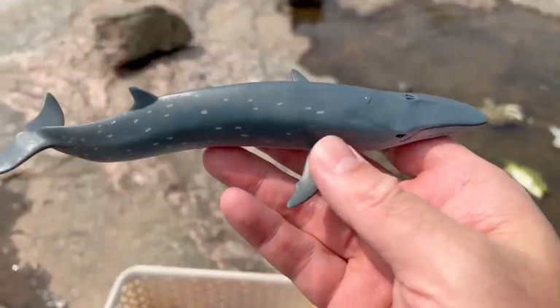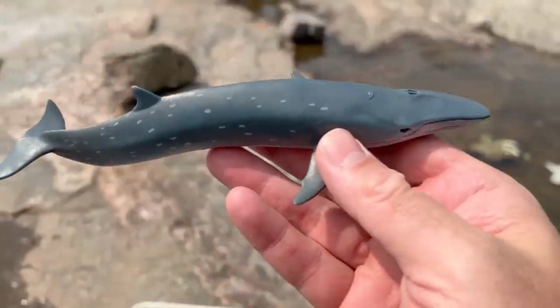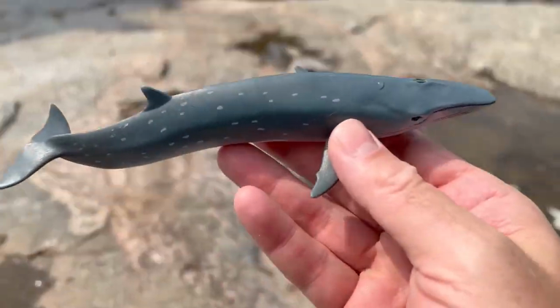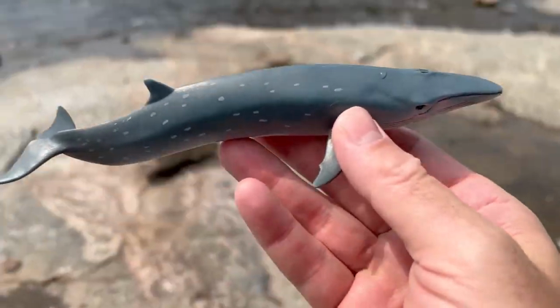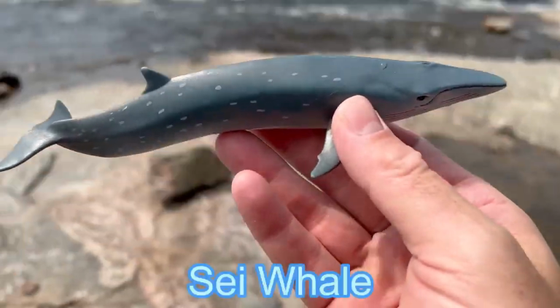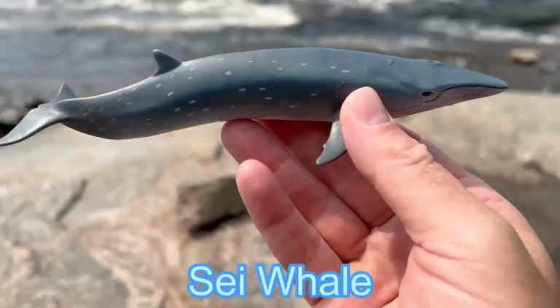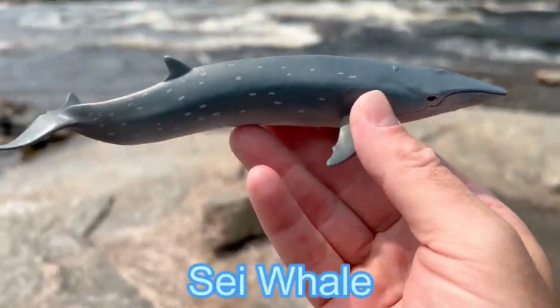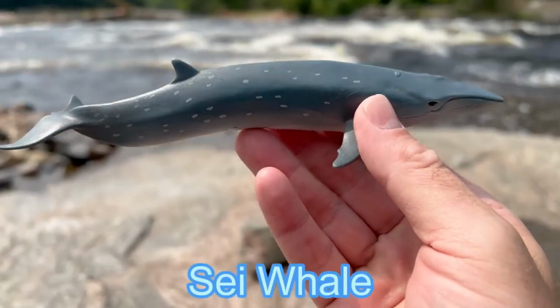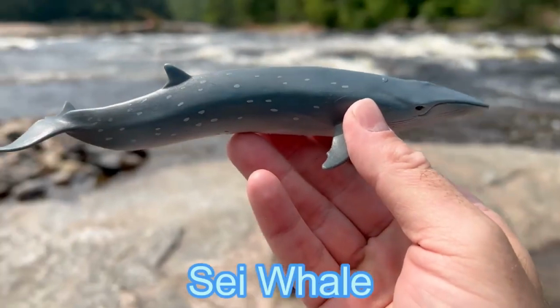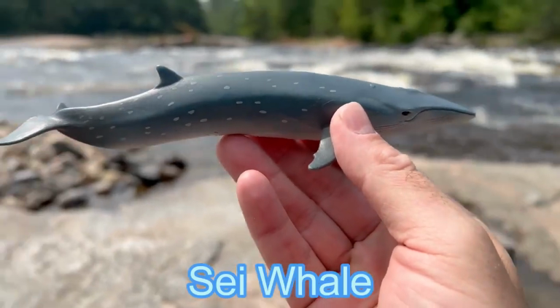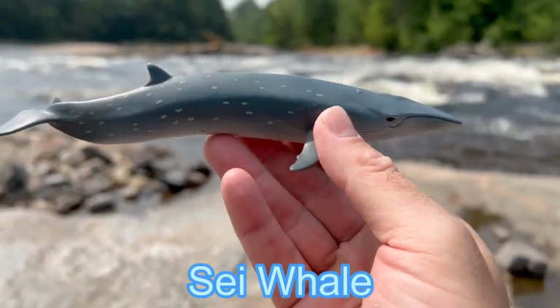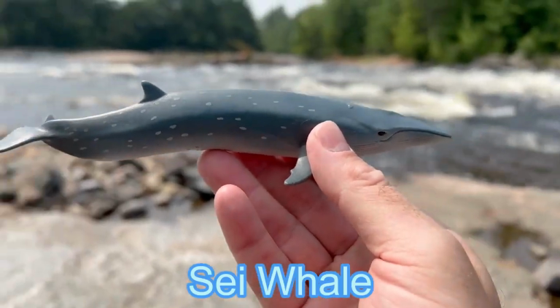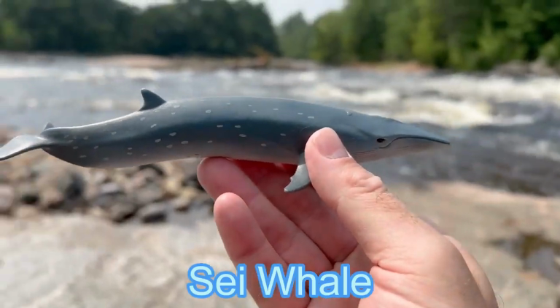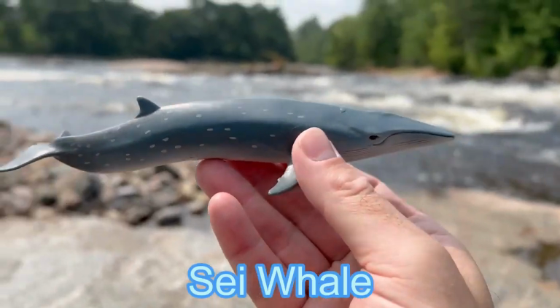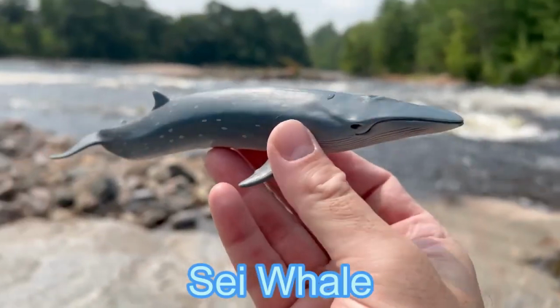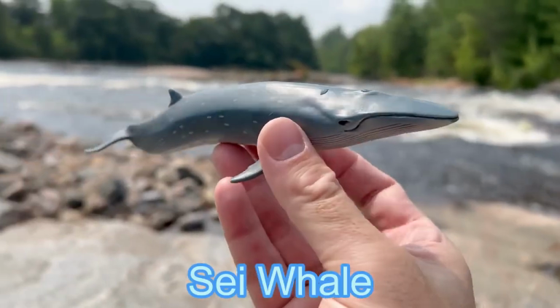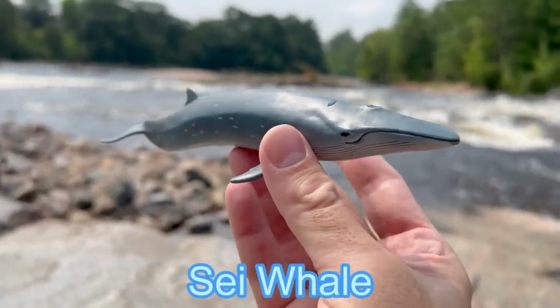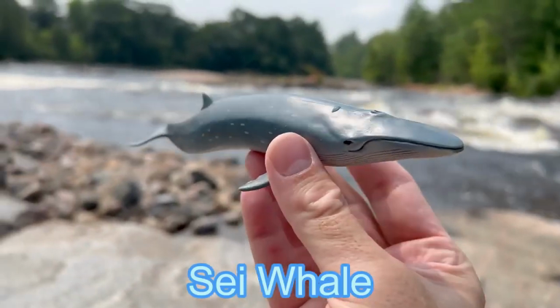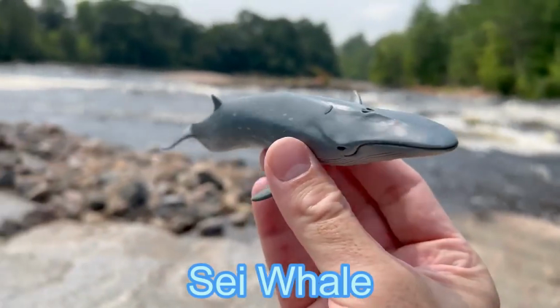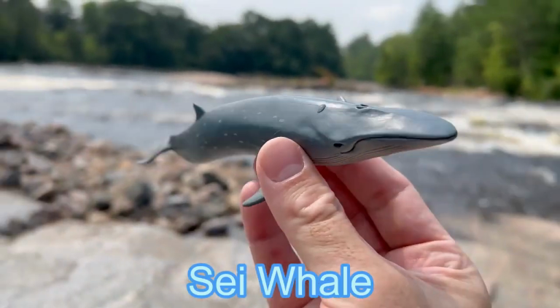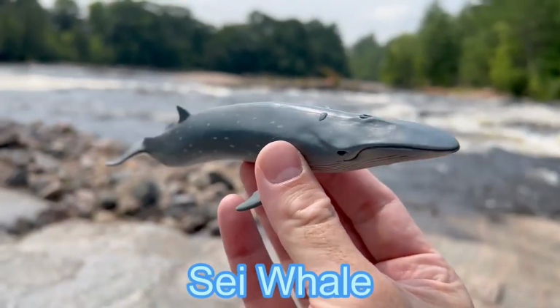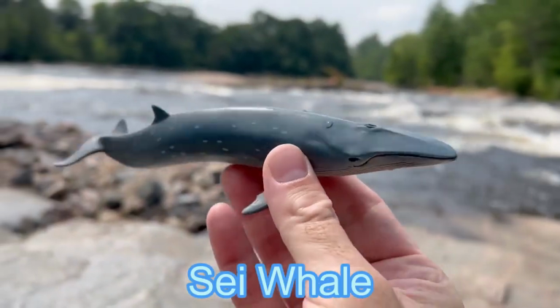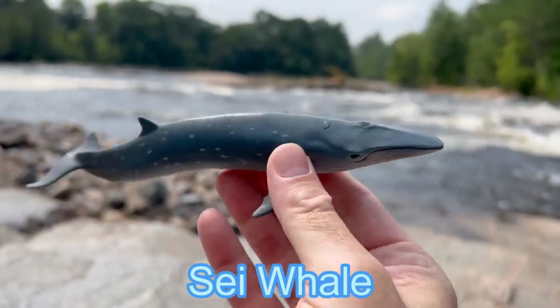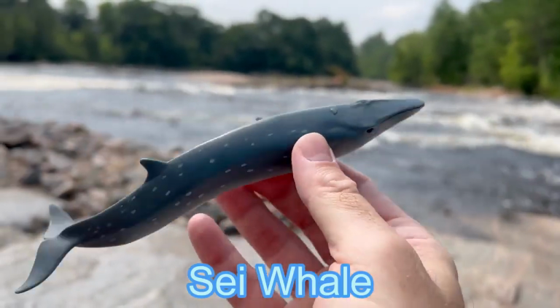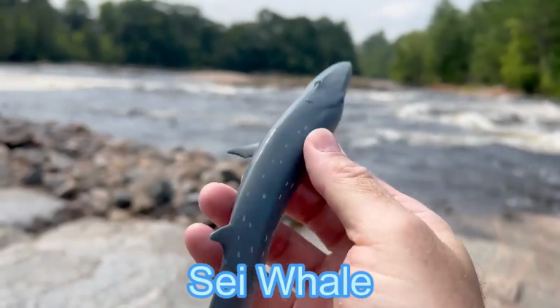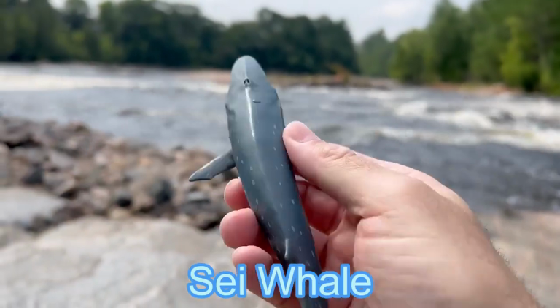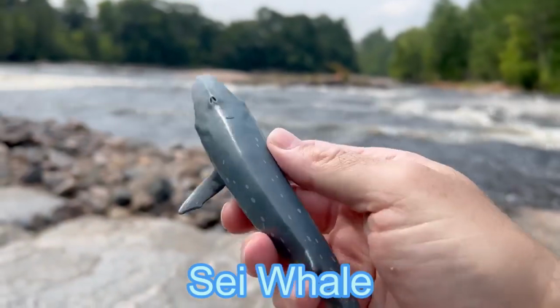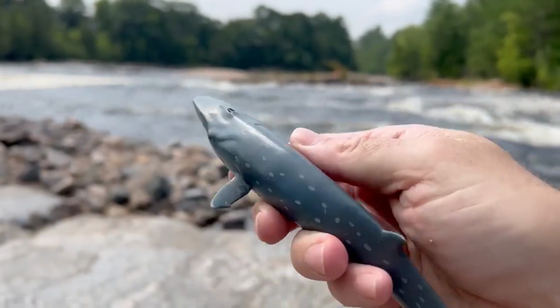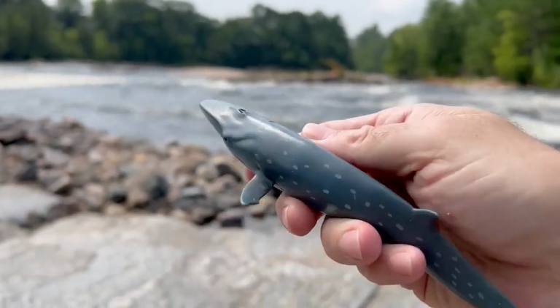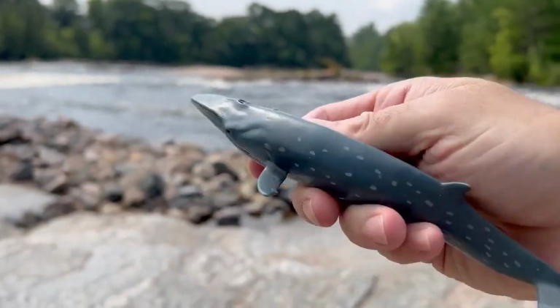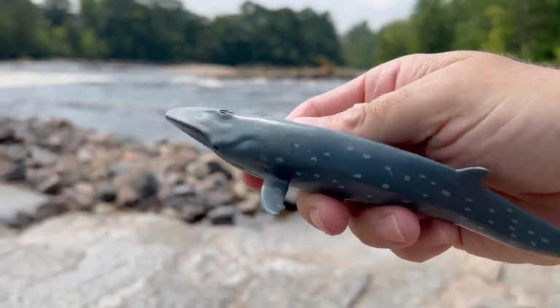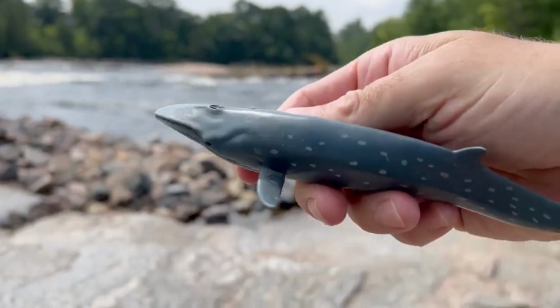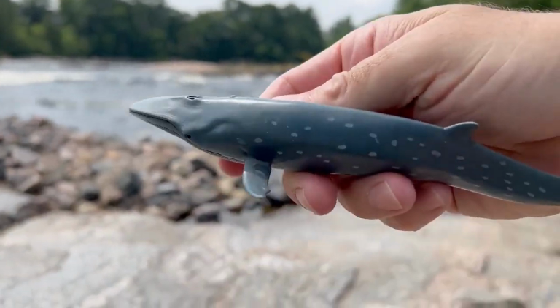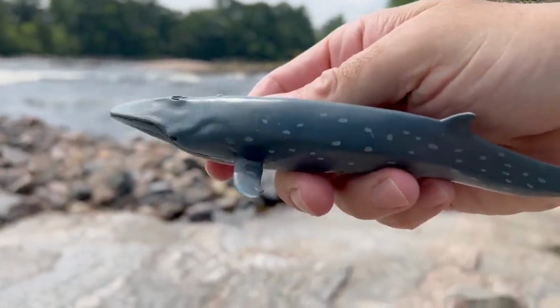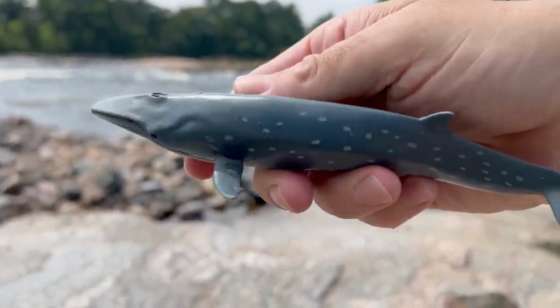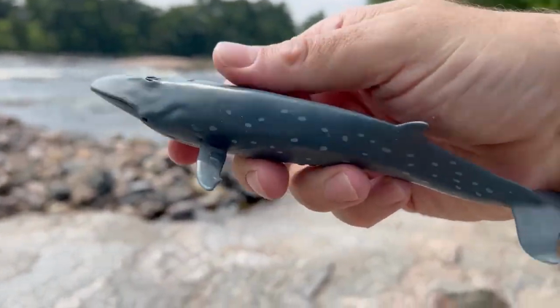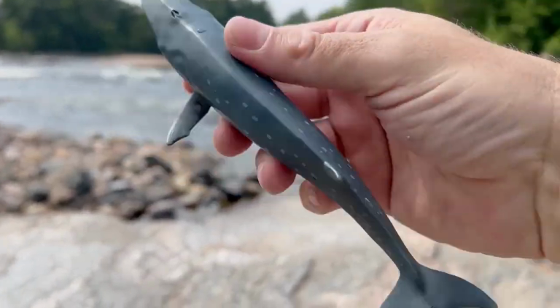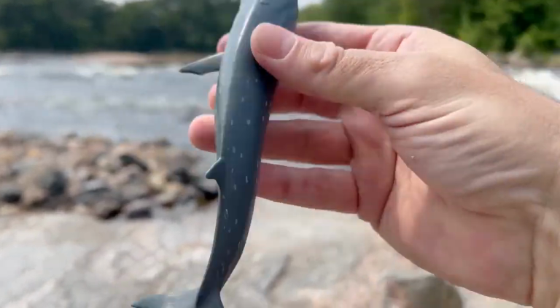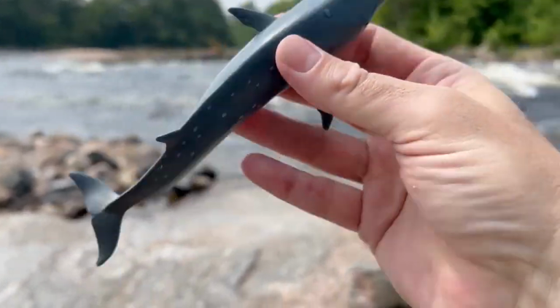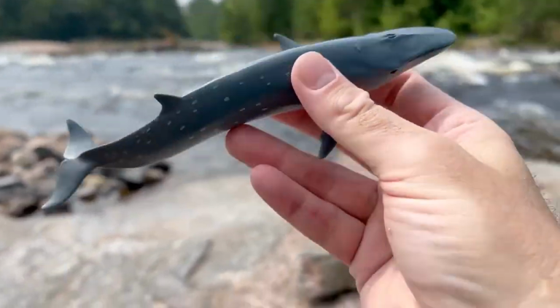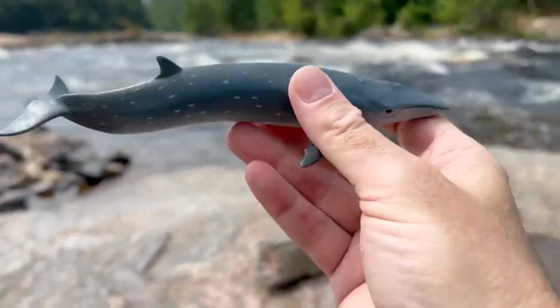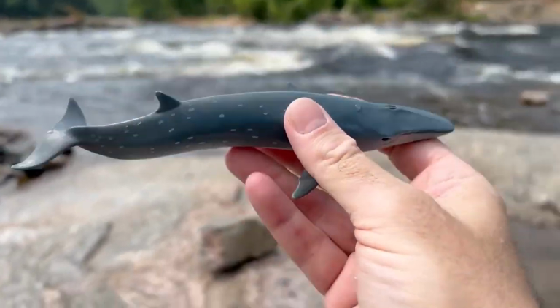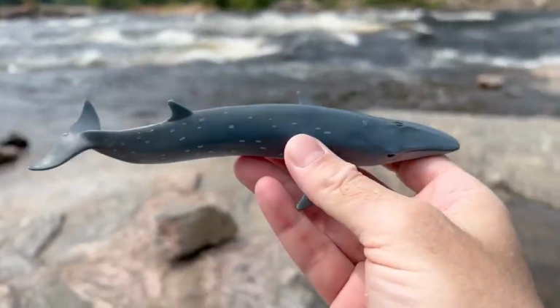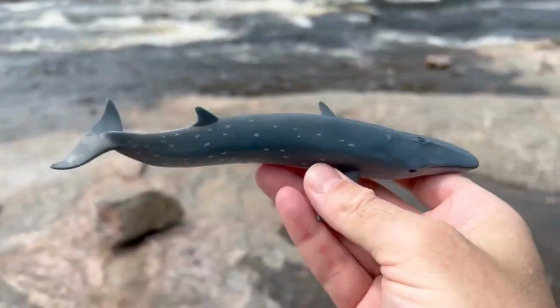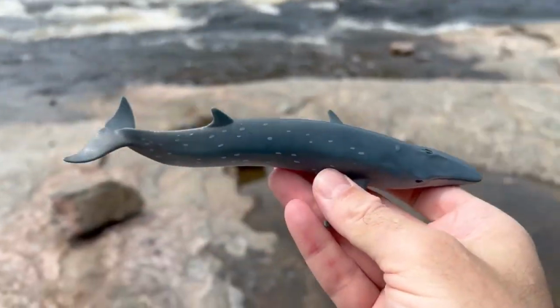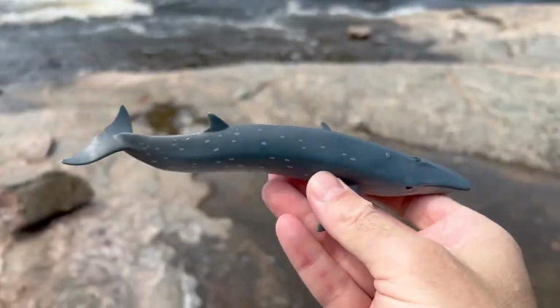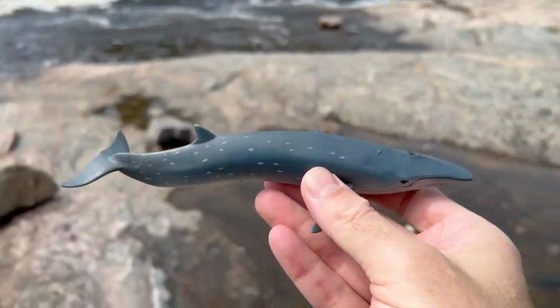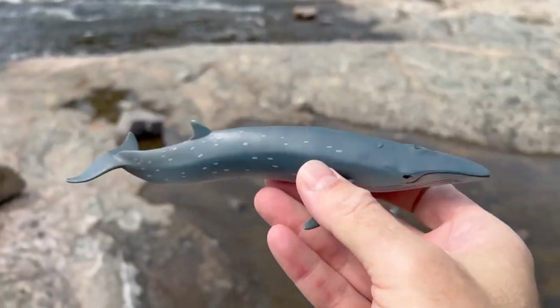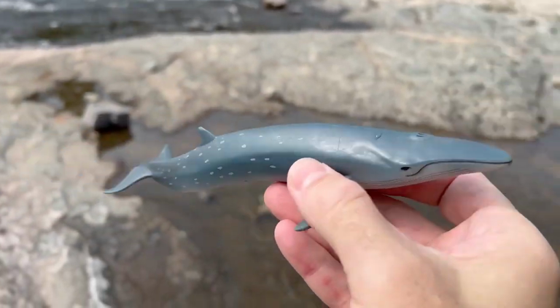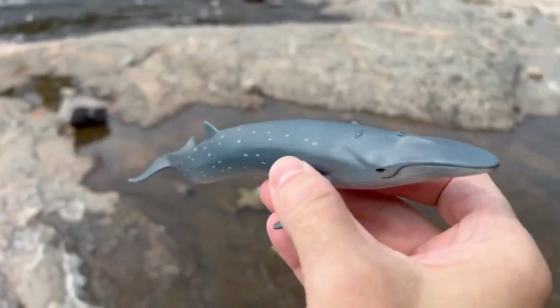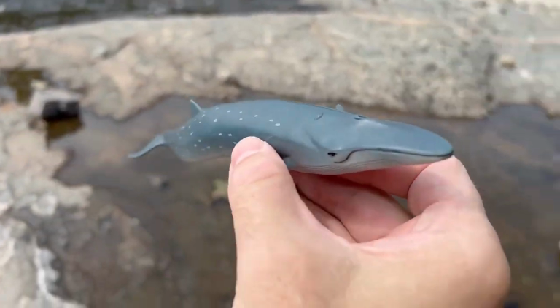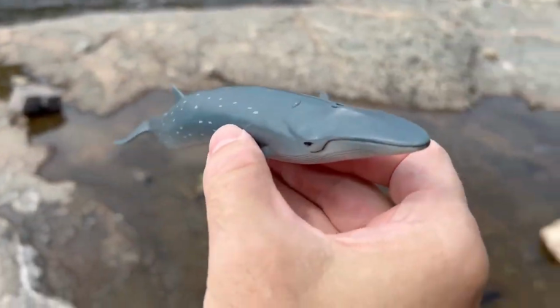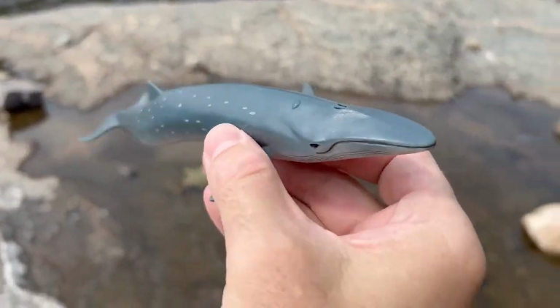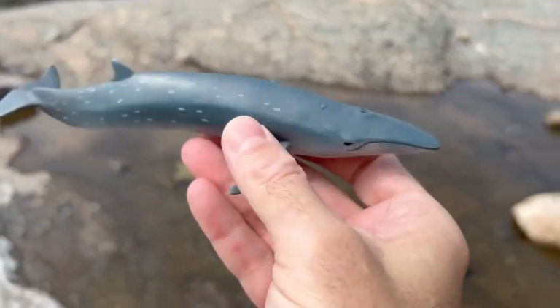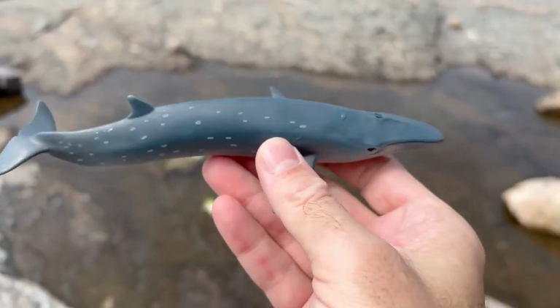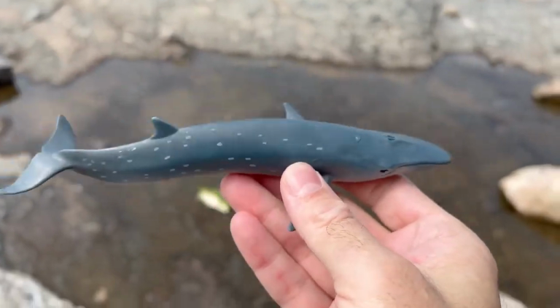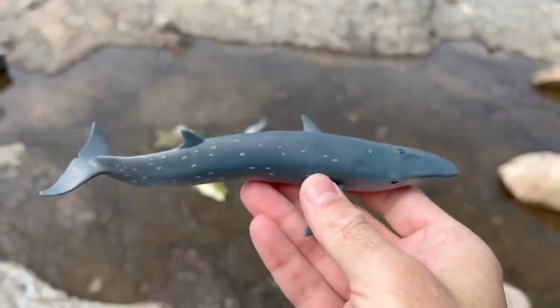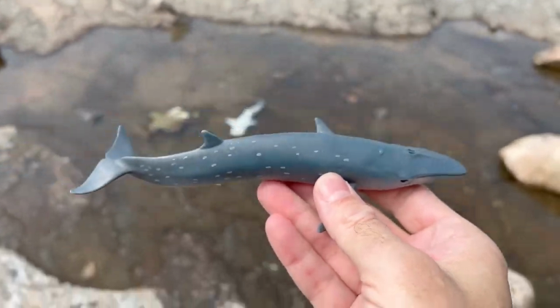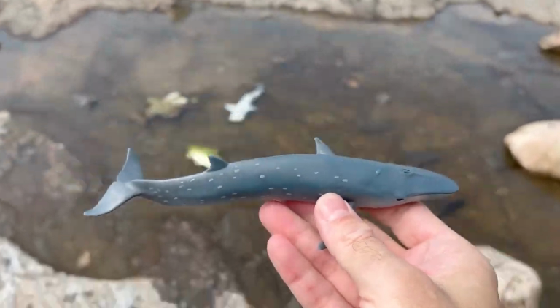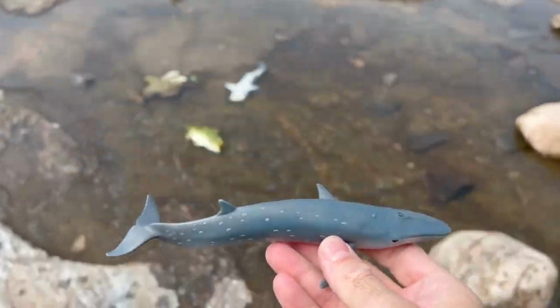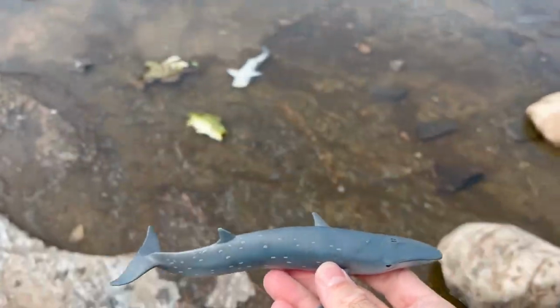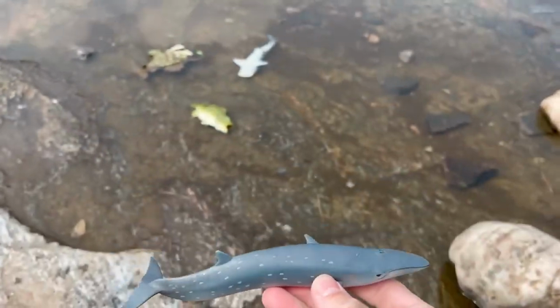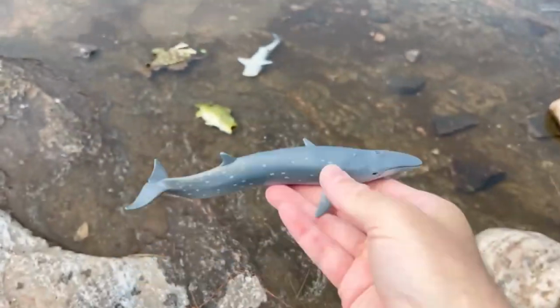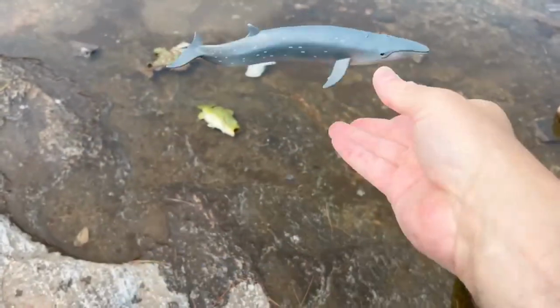We have a sei whale. Amazing! Let's put the sei whale down in the water.